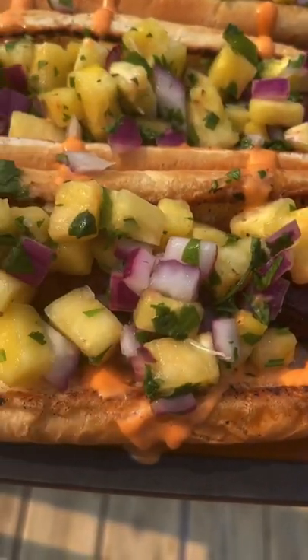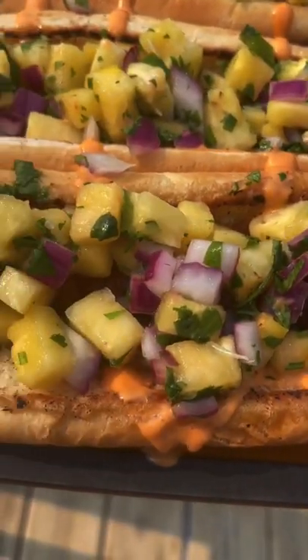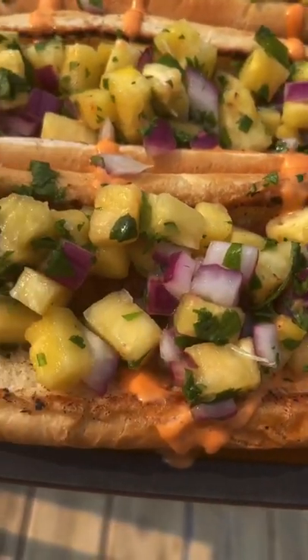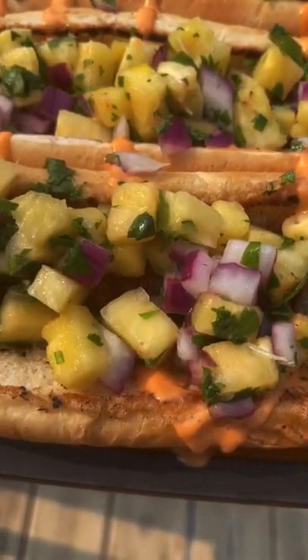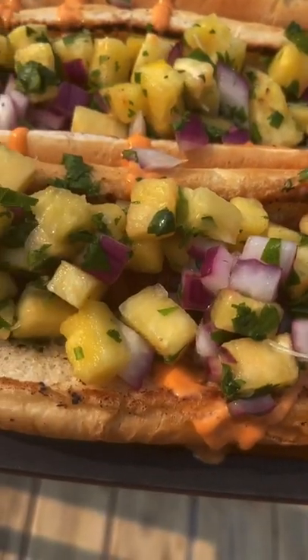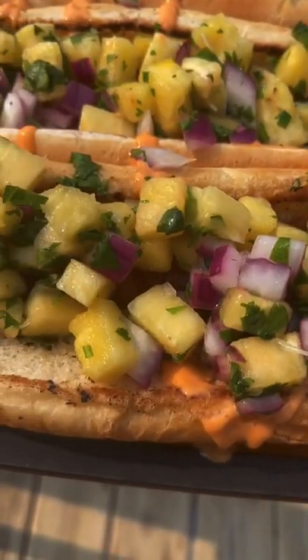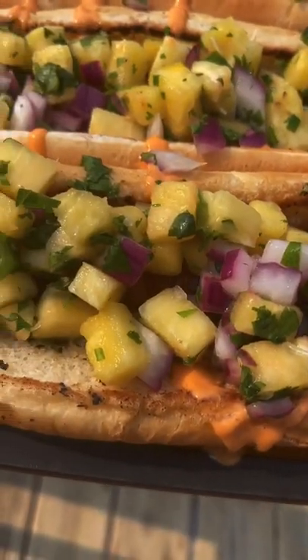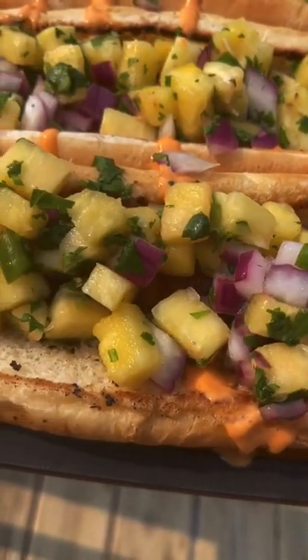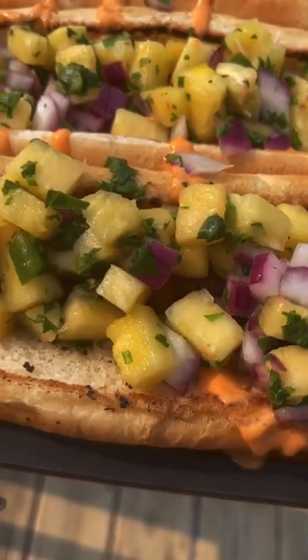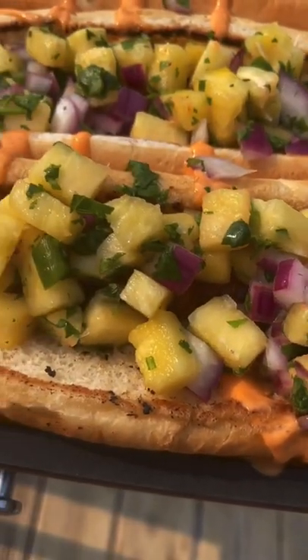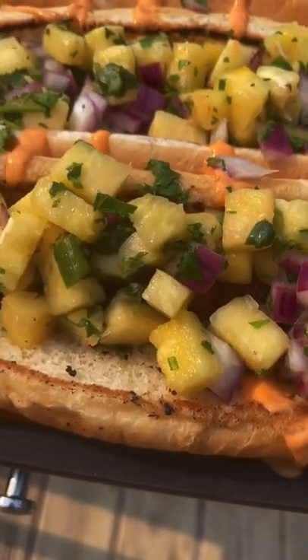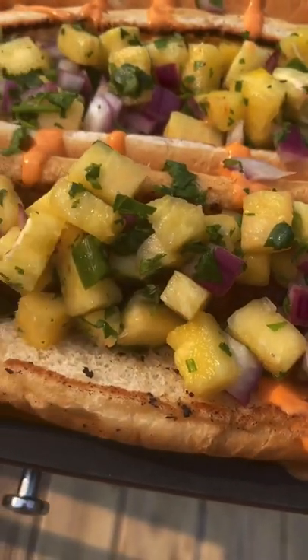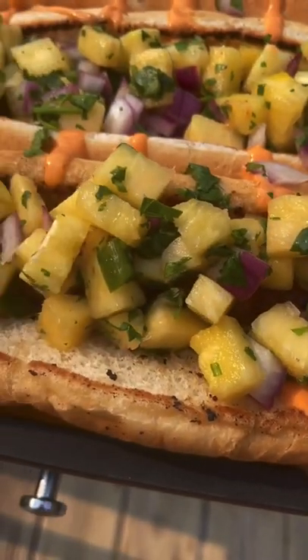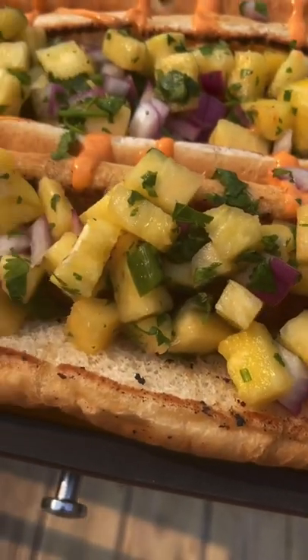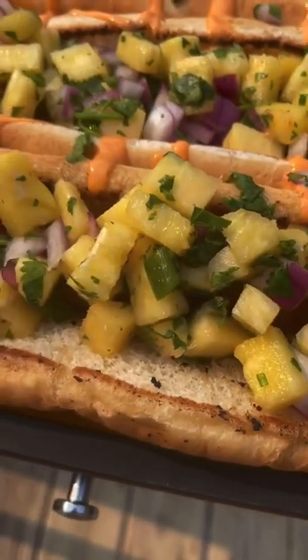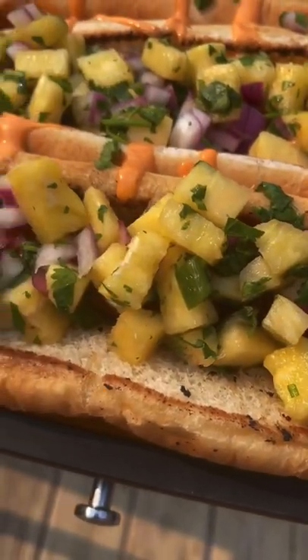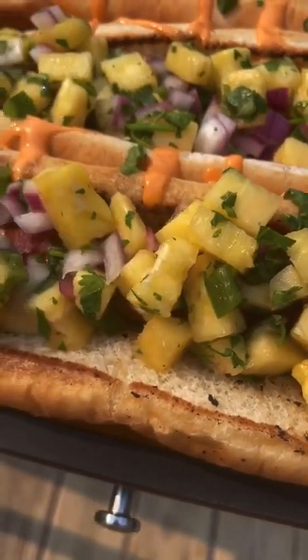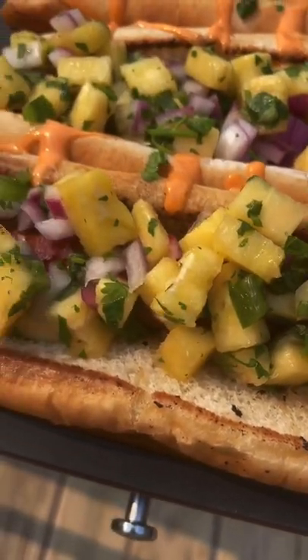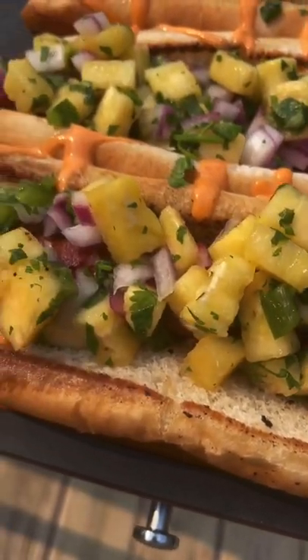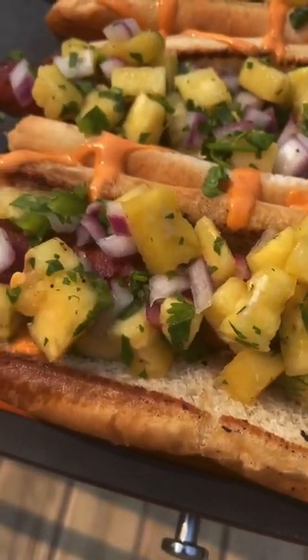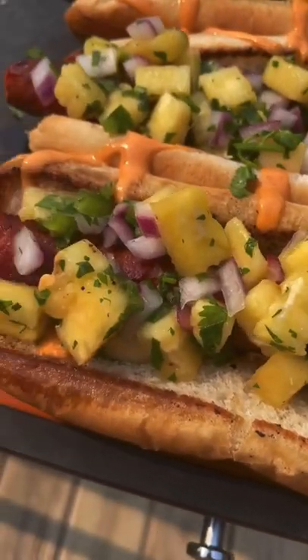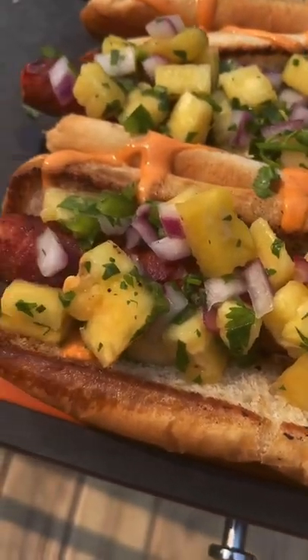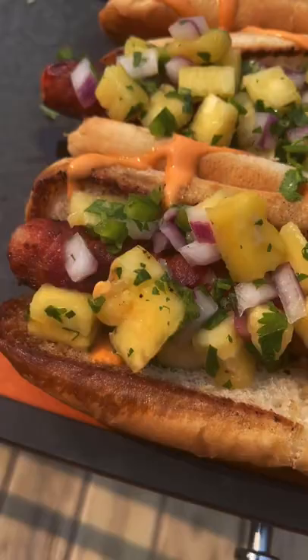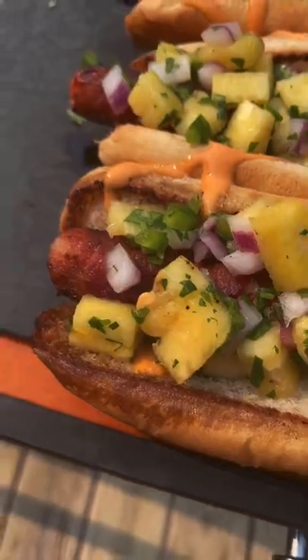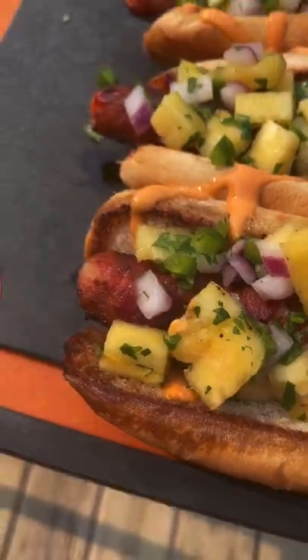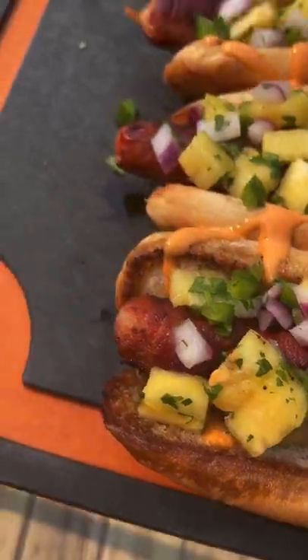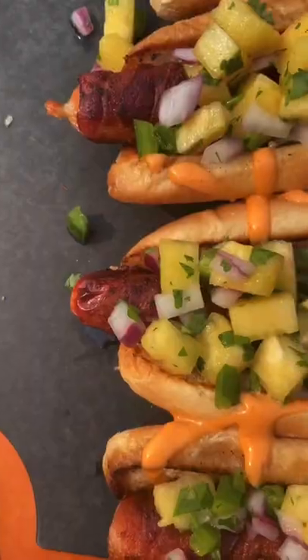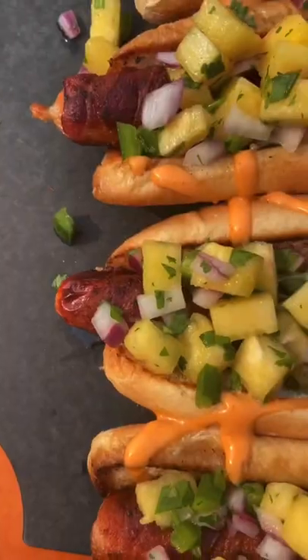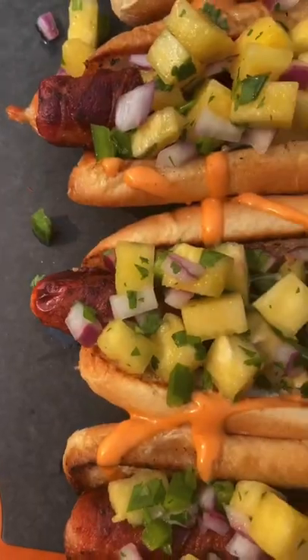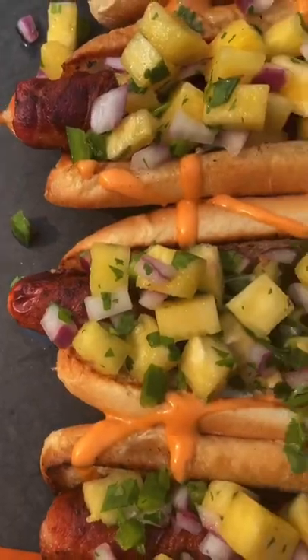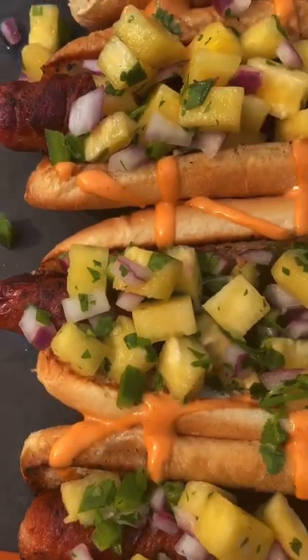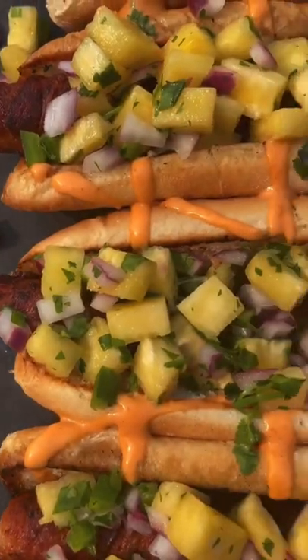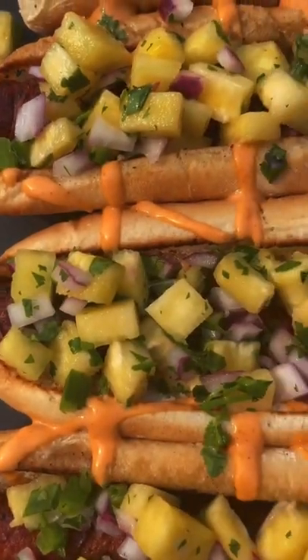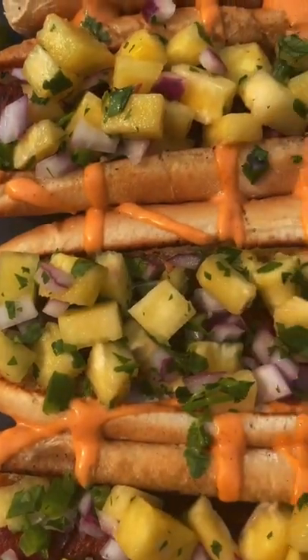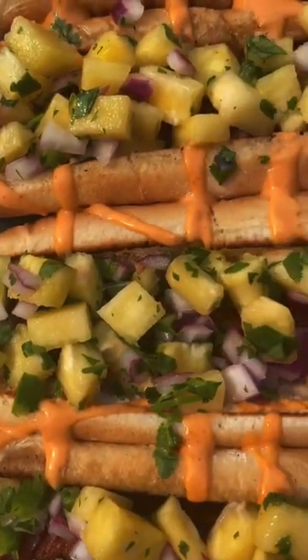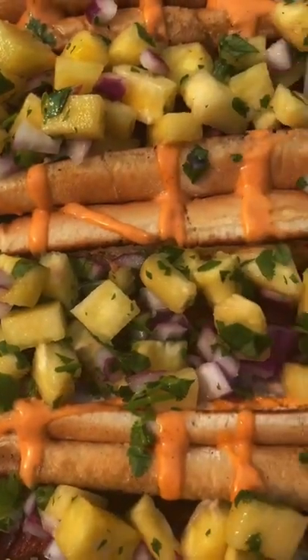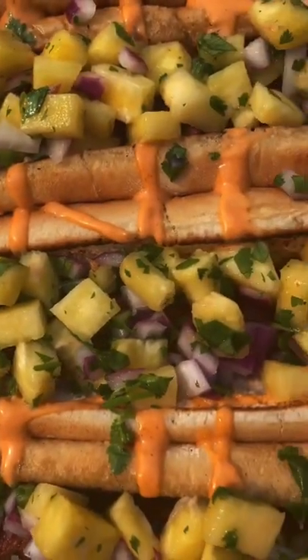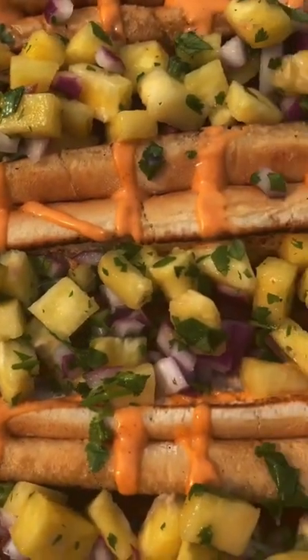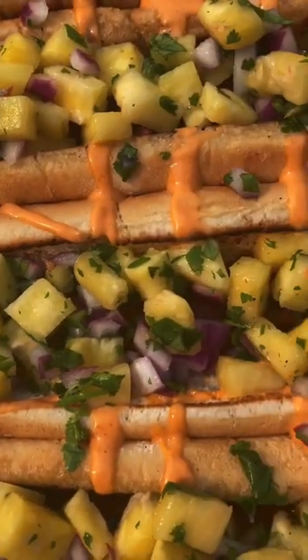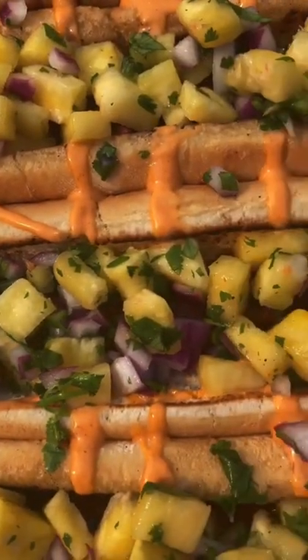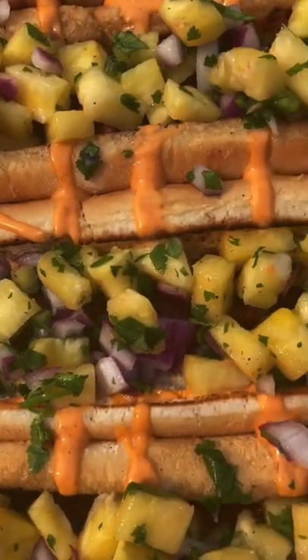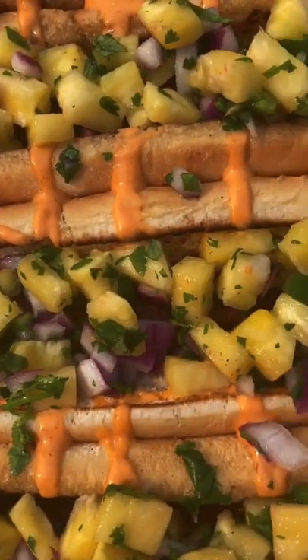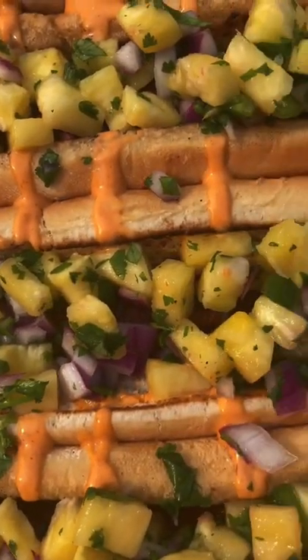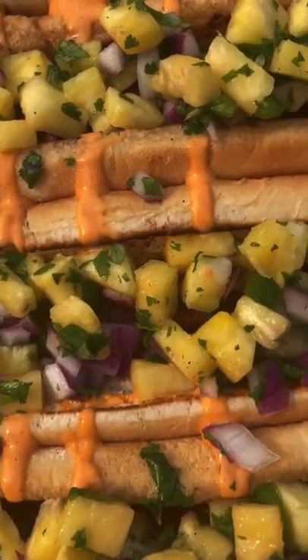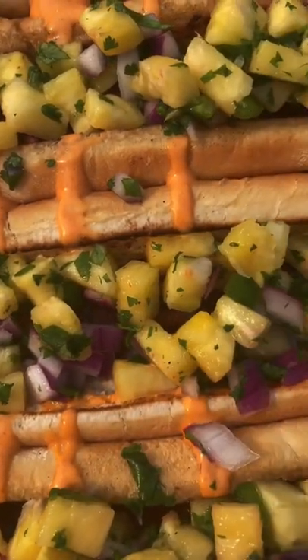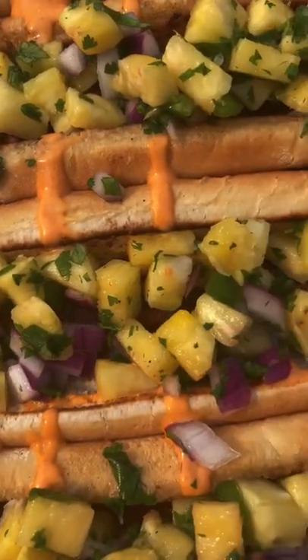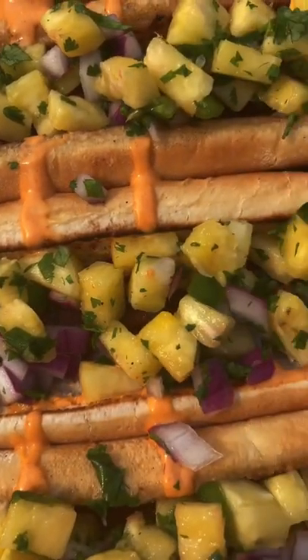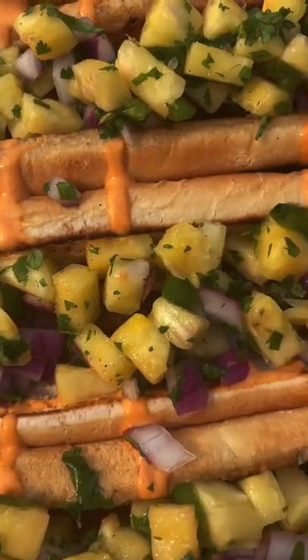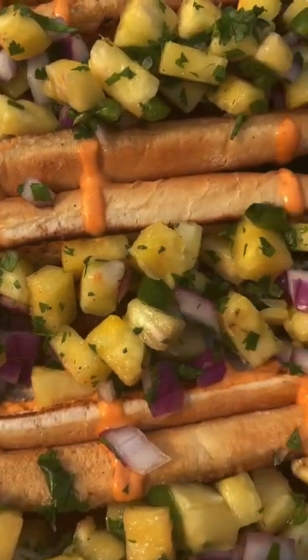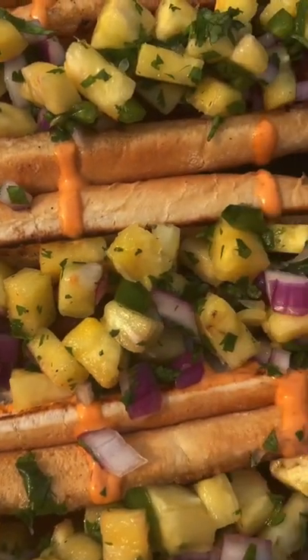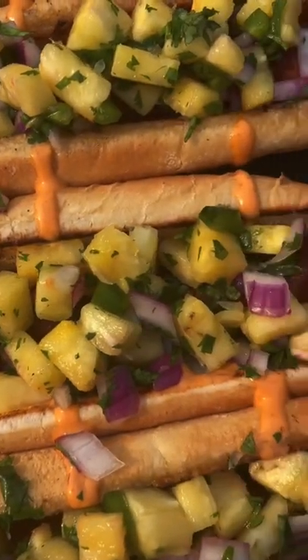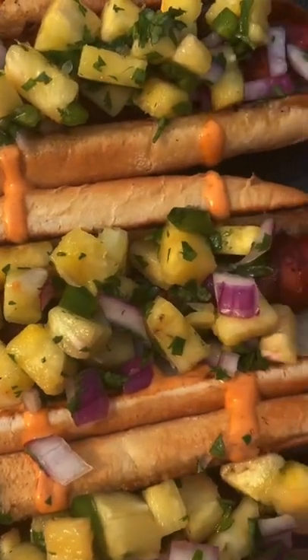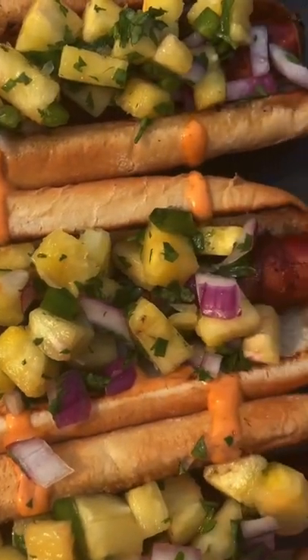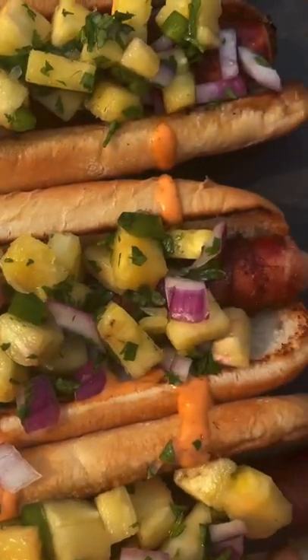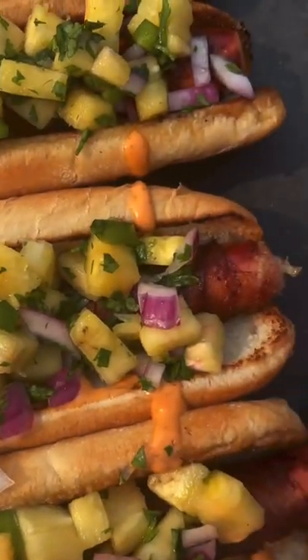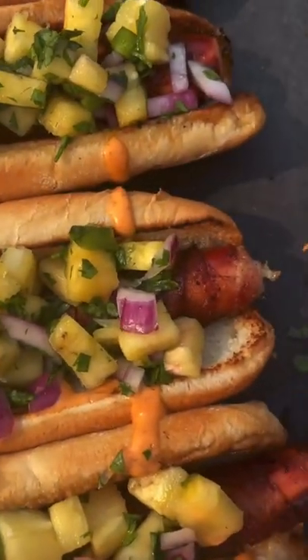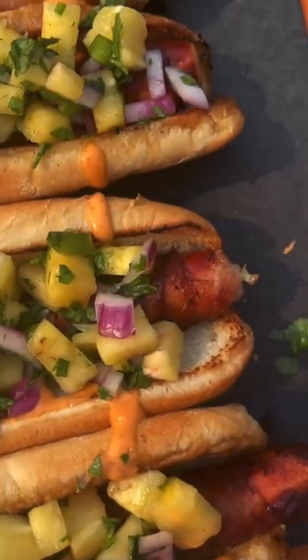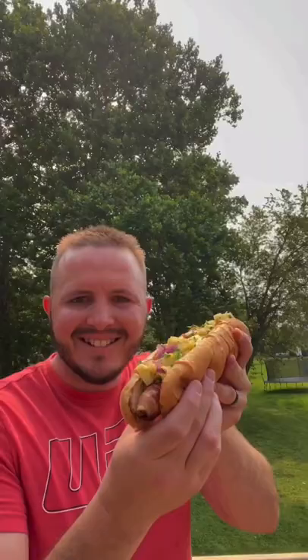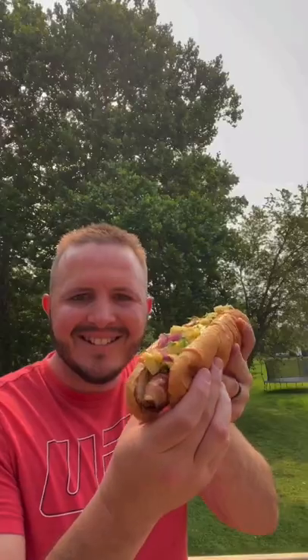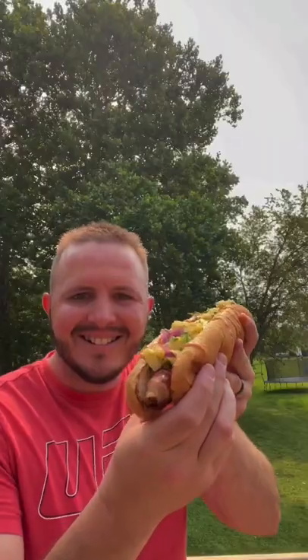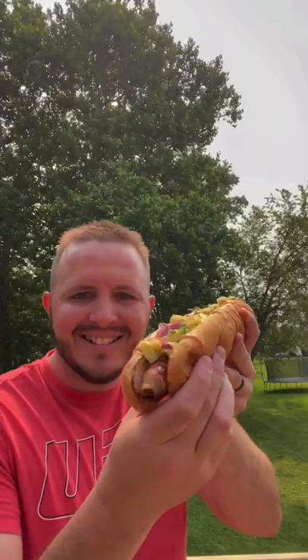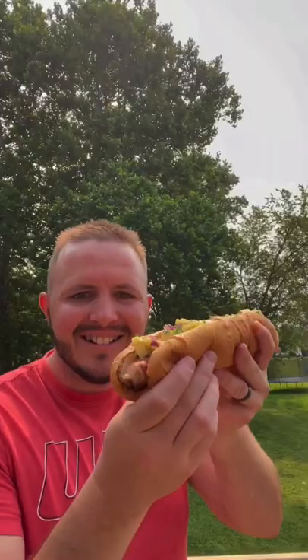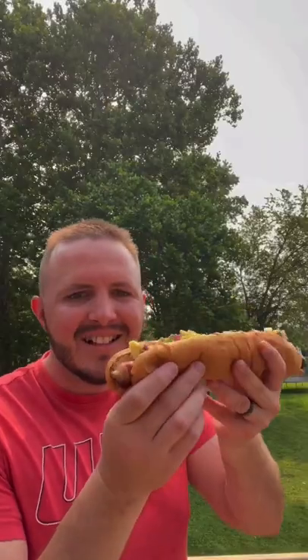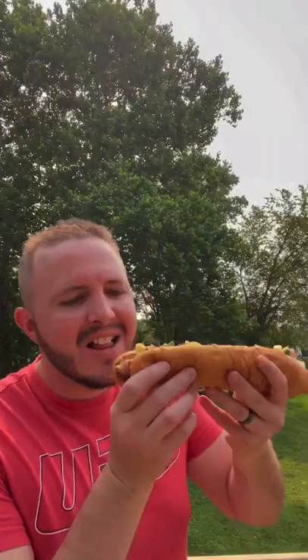I'm telling you, these are absolutely money. They are a must make. I hope you guys enjoyed your day and thanks for watching.